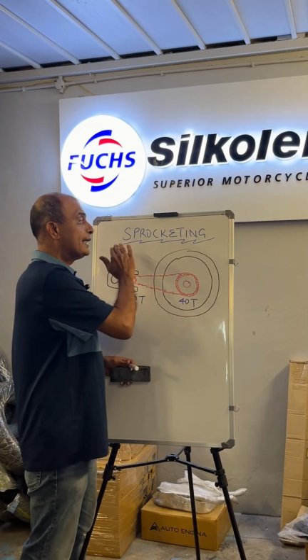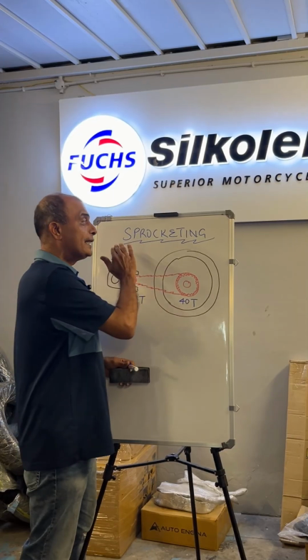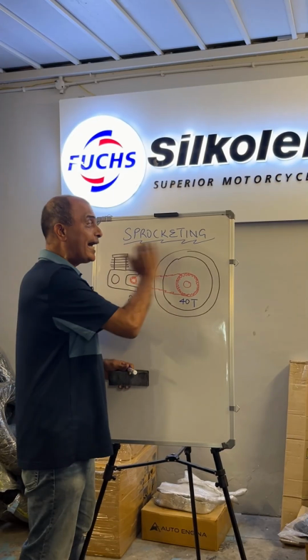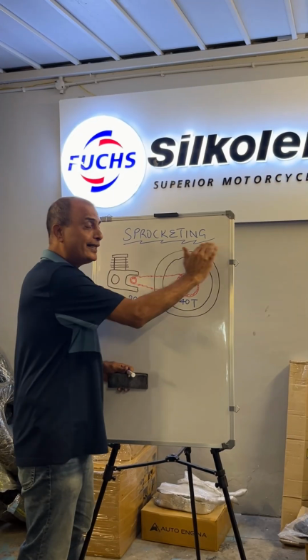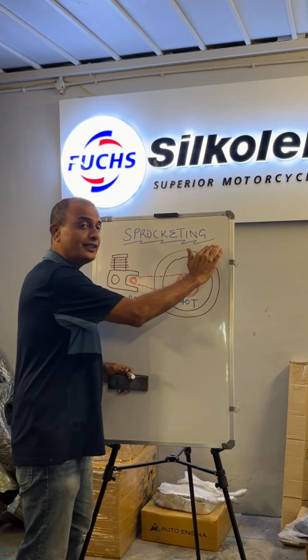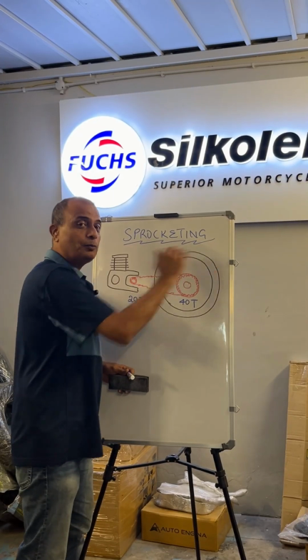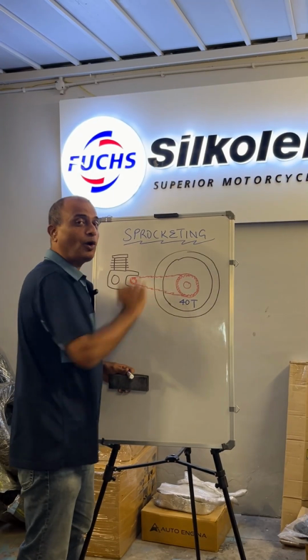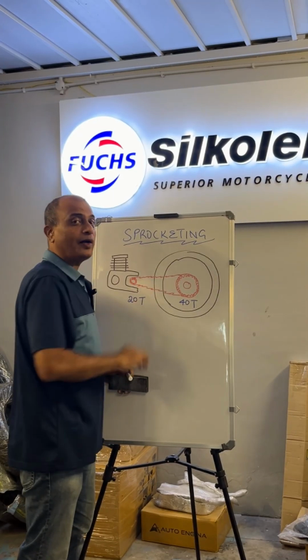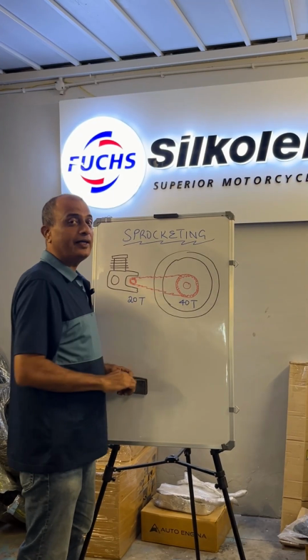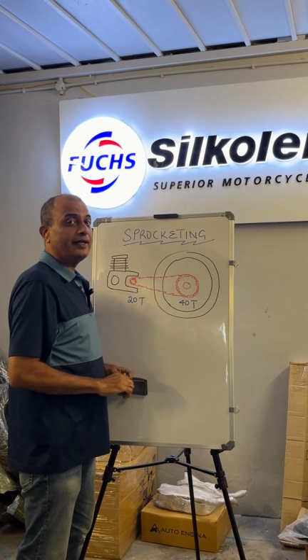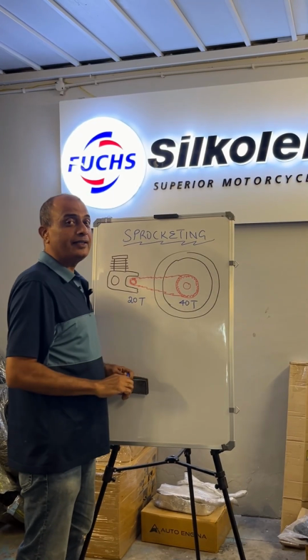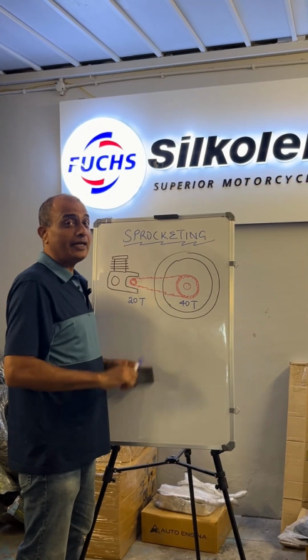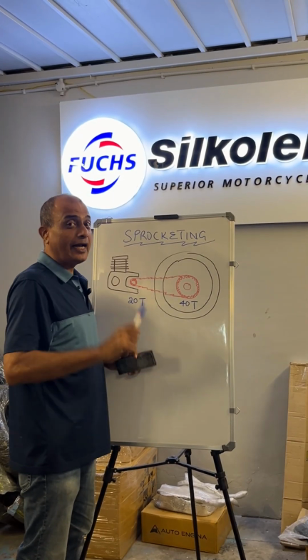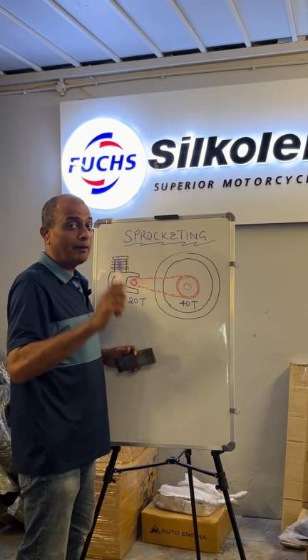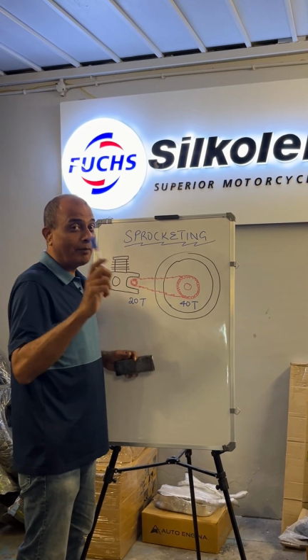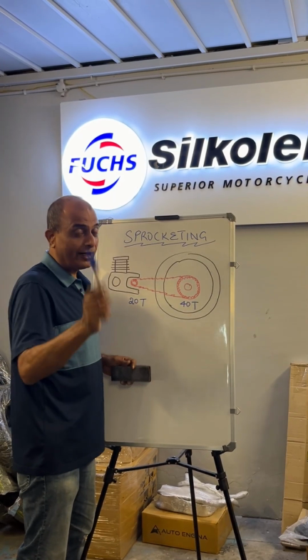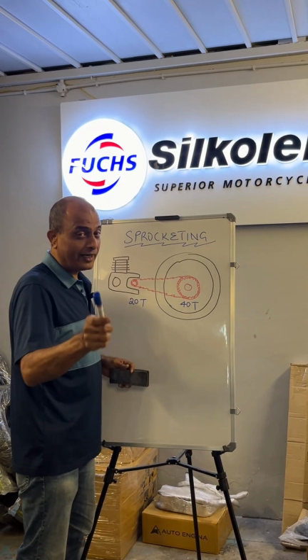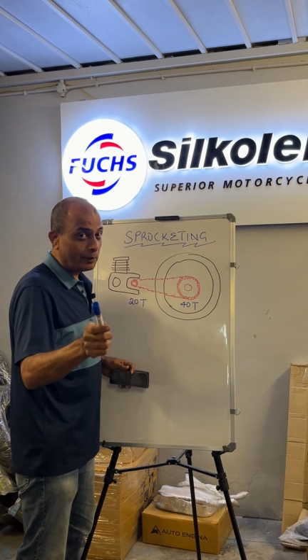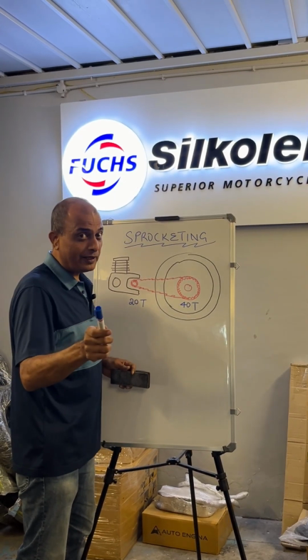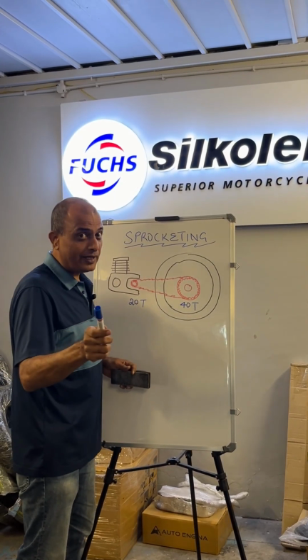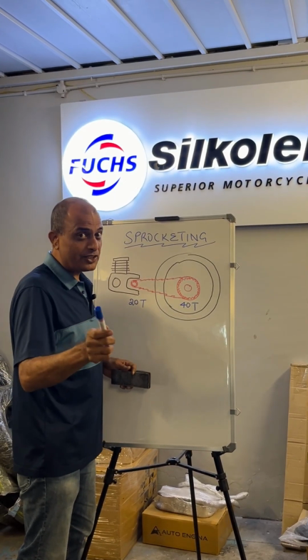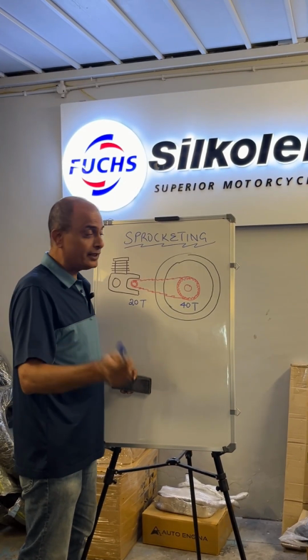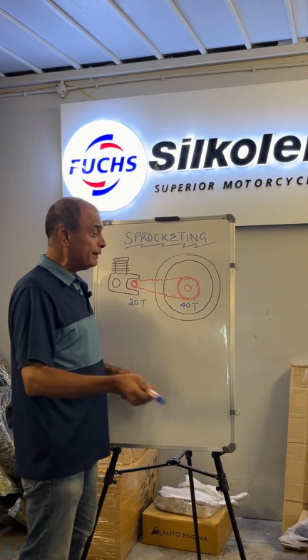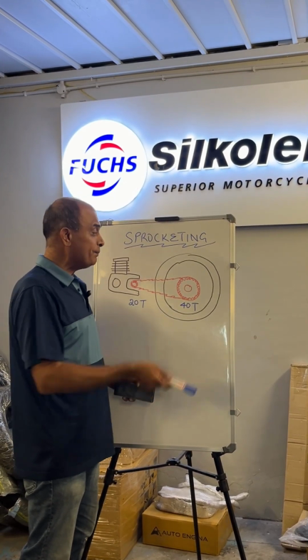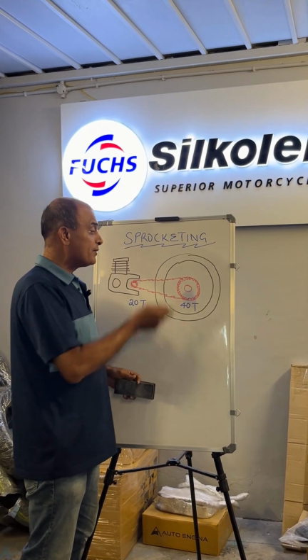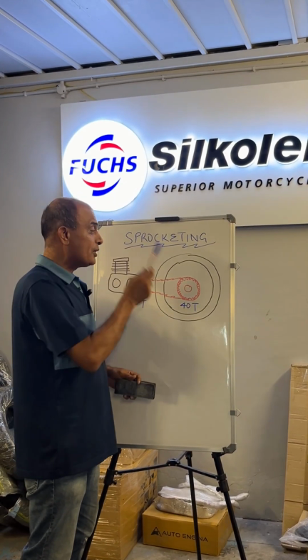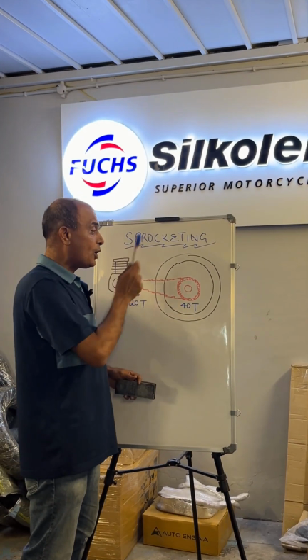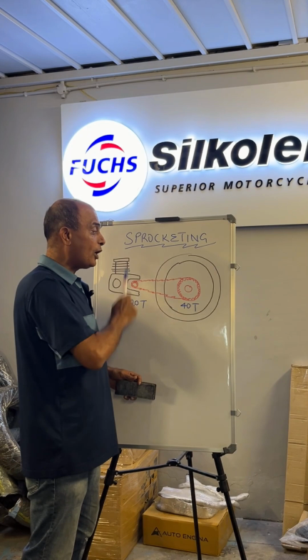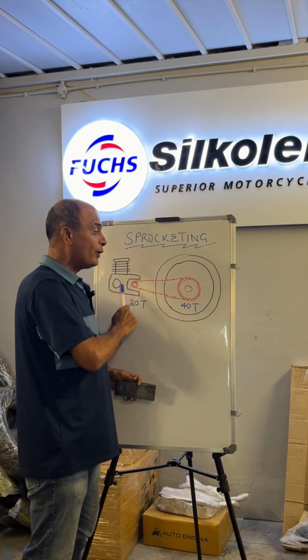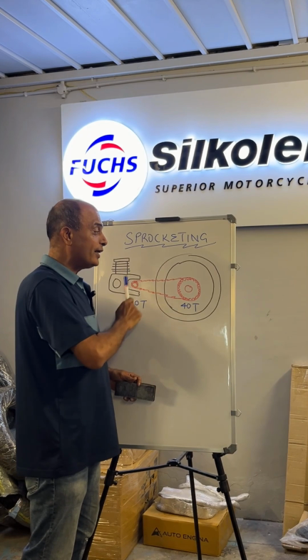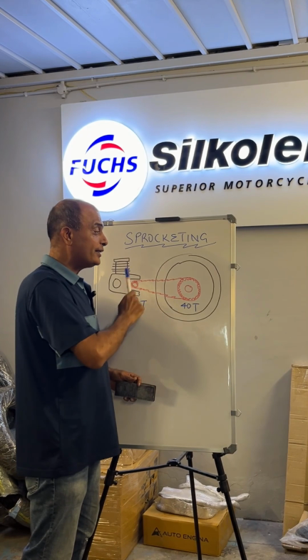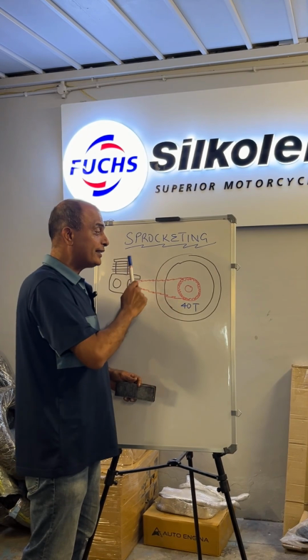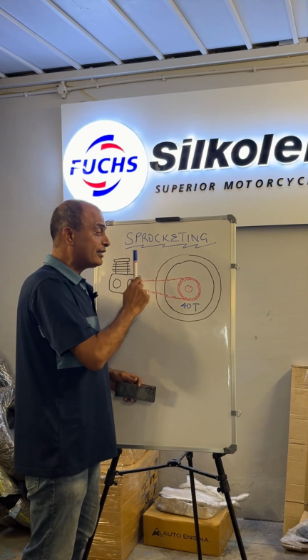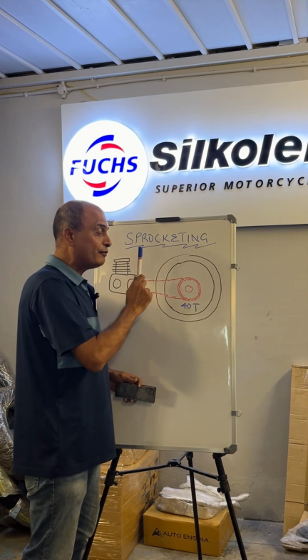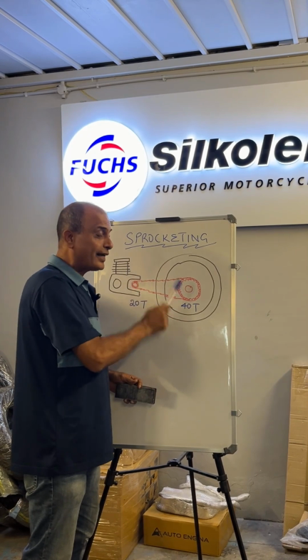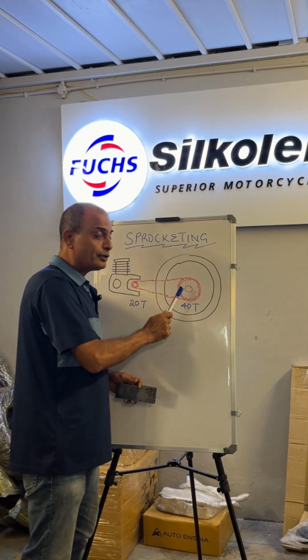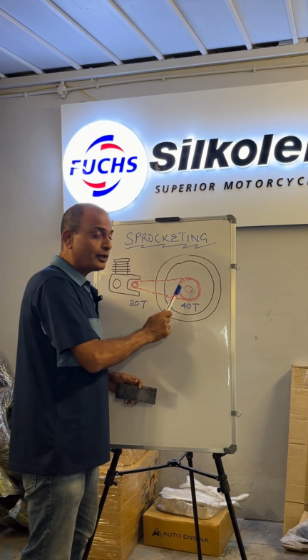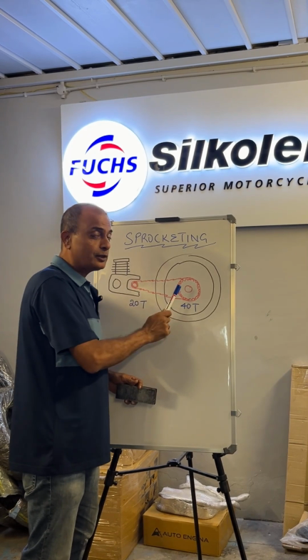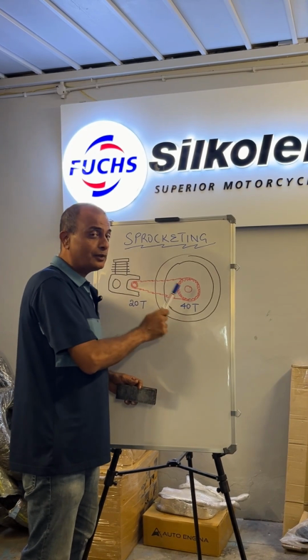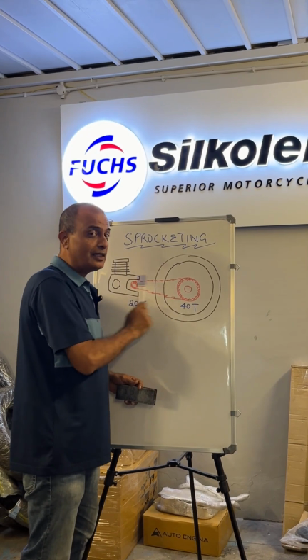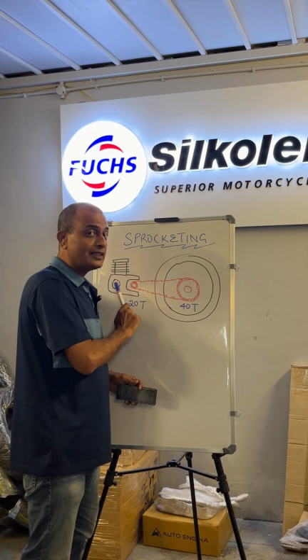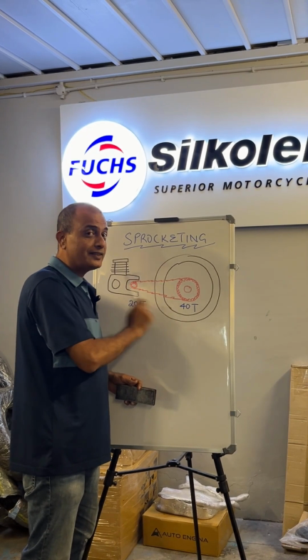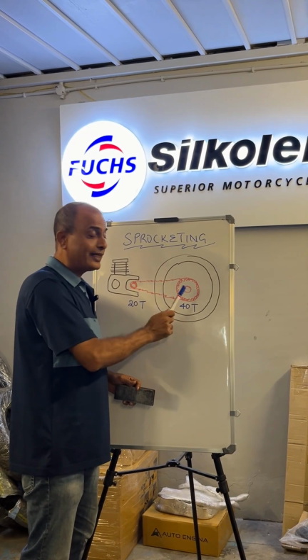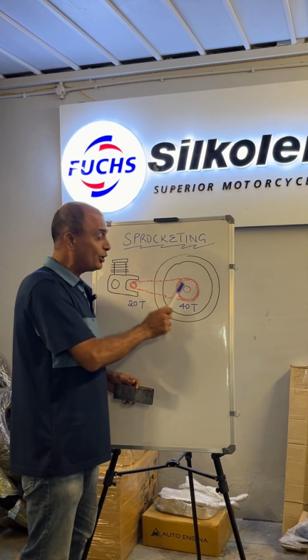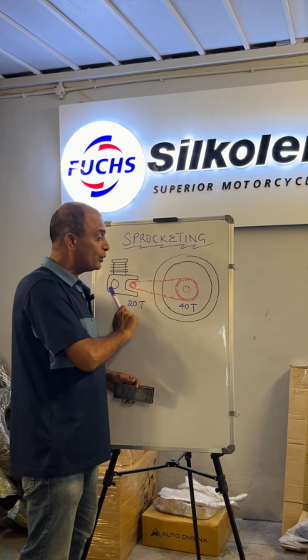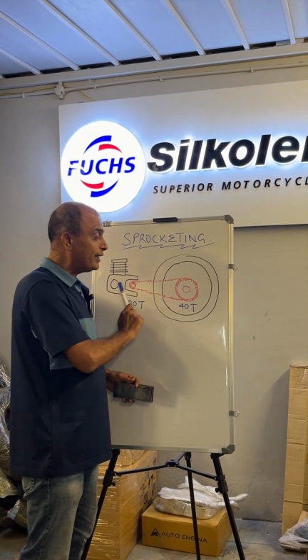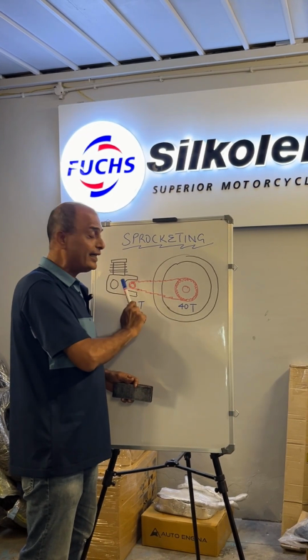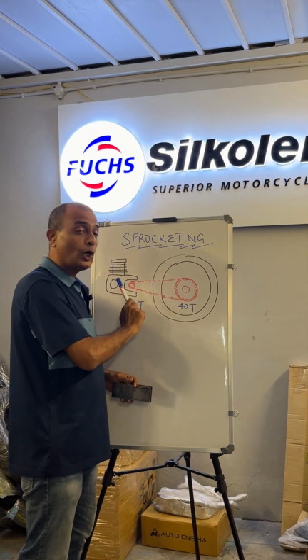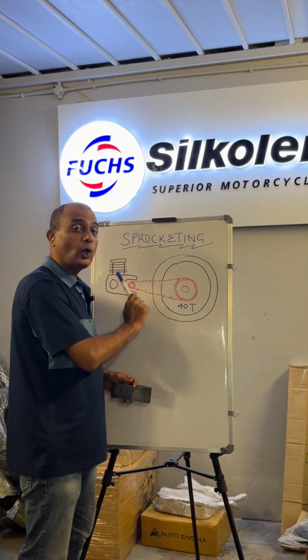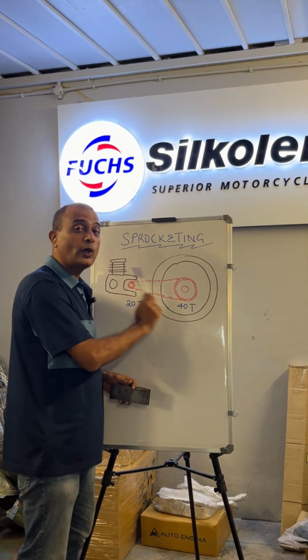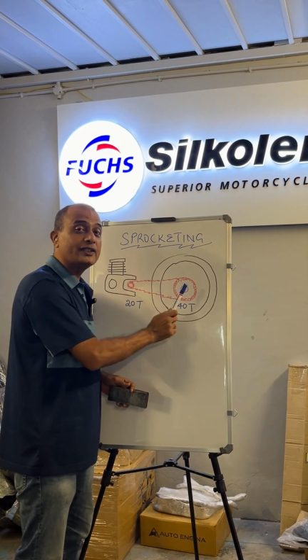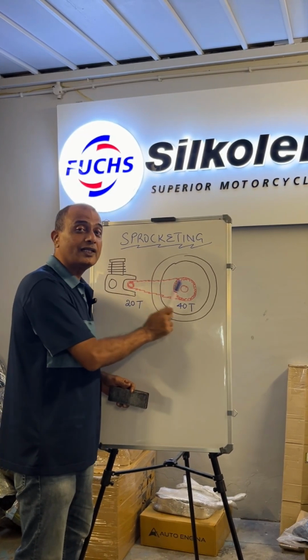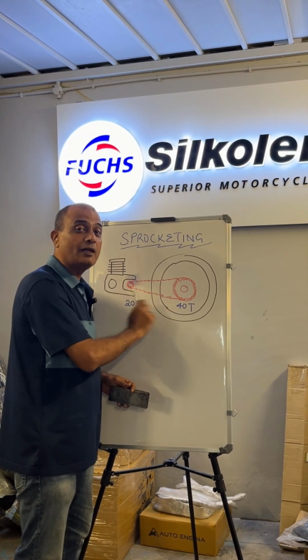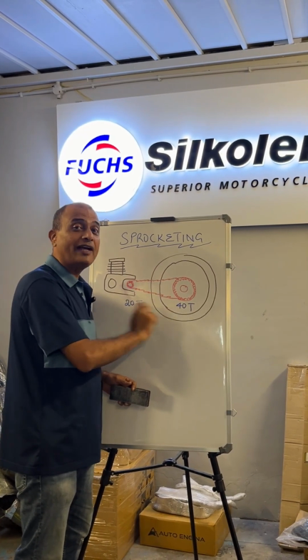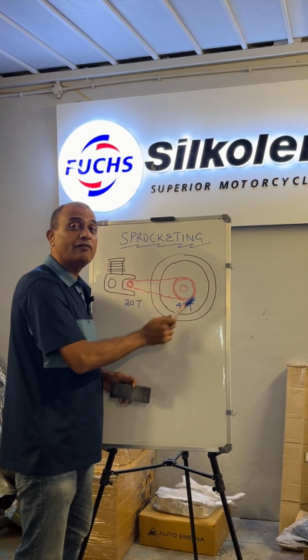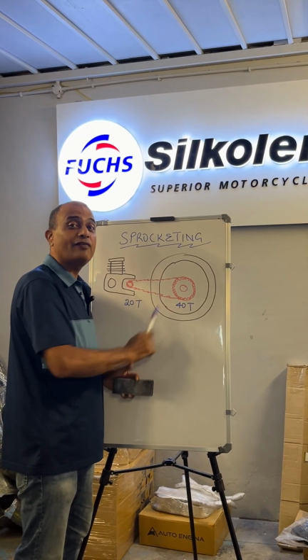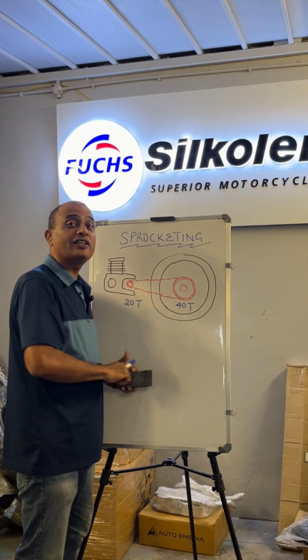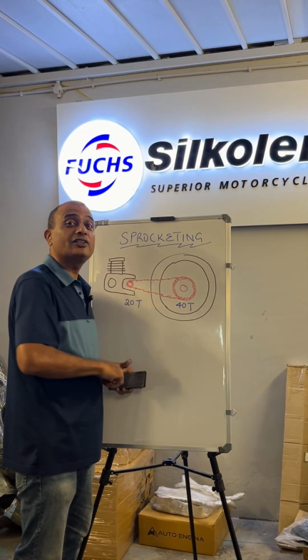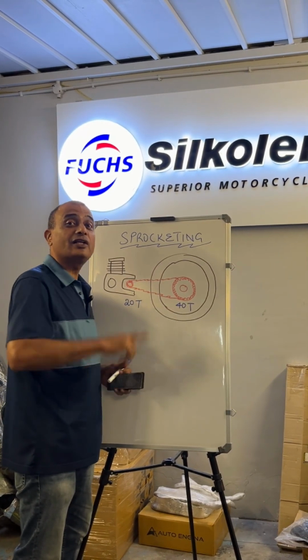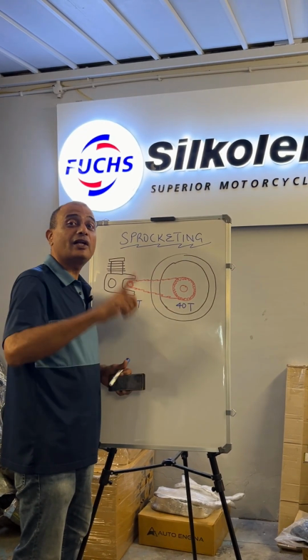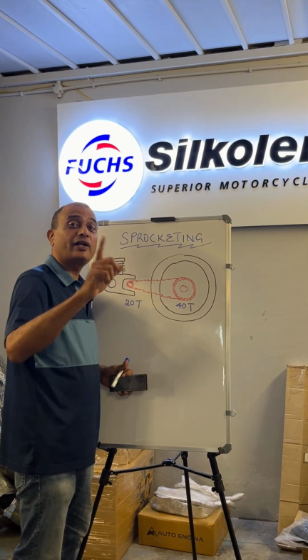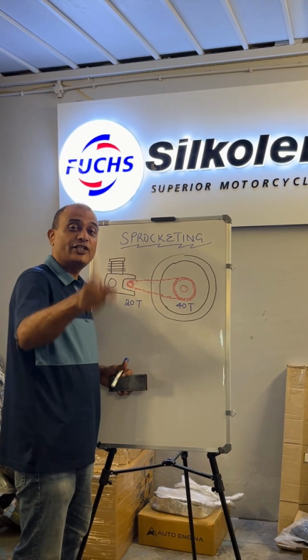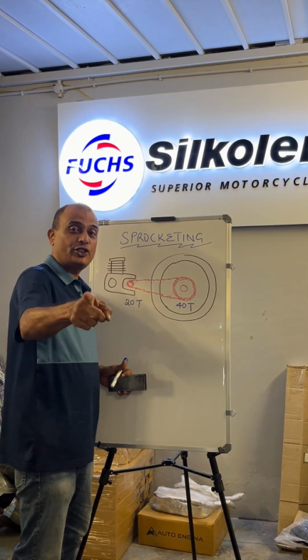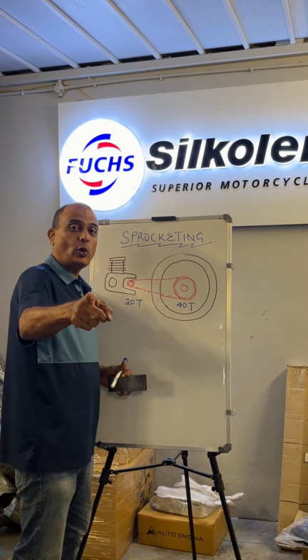That is sprocketing. And my recommendation, always, as far as possible, stick to the original manufacturer ratio.